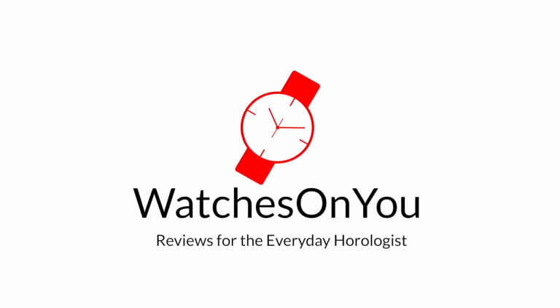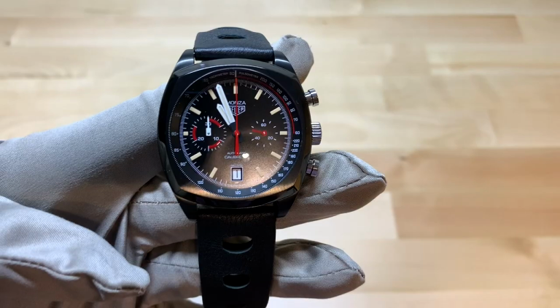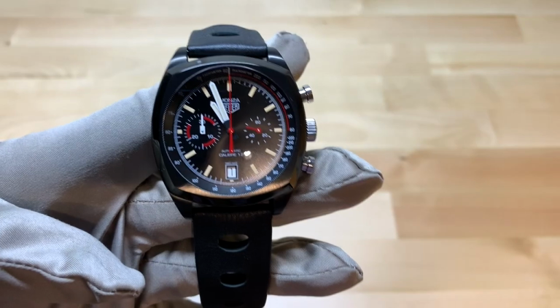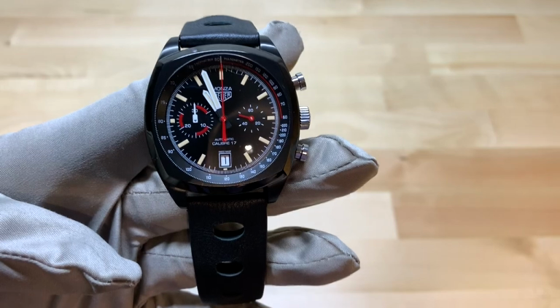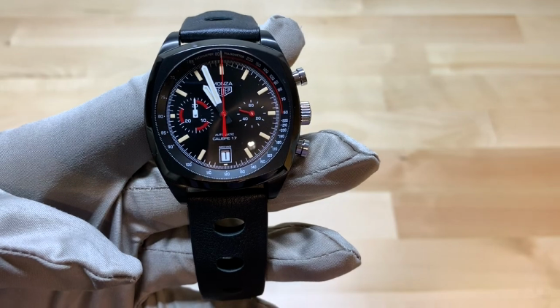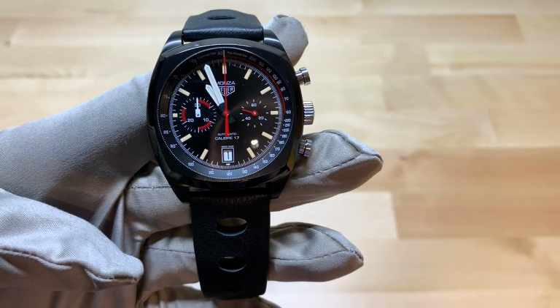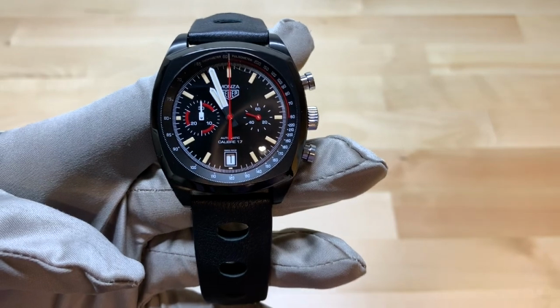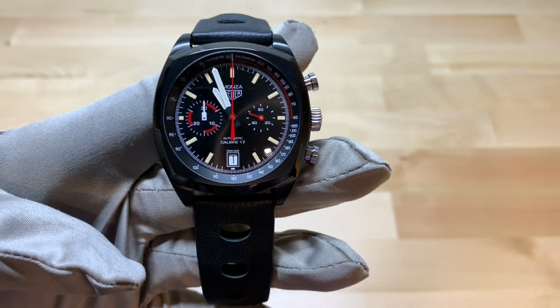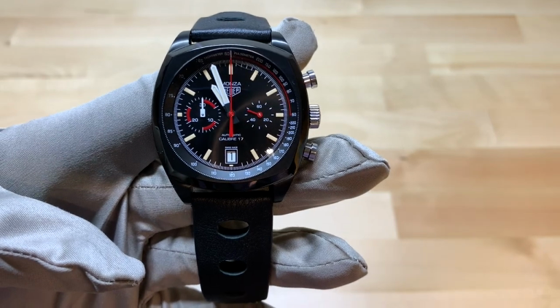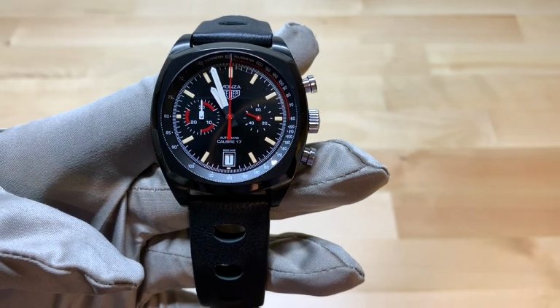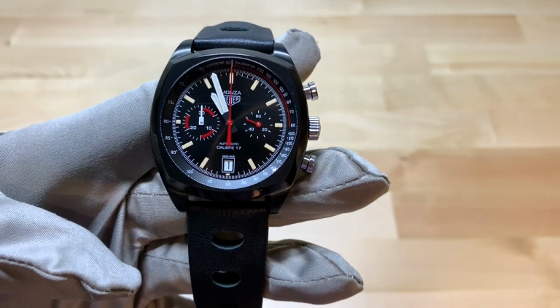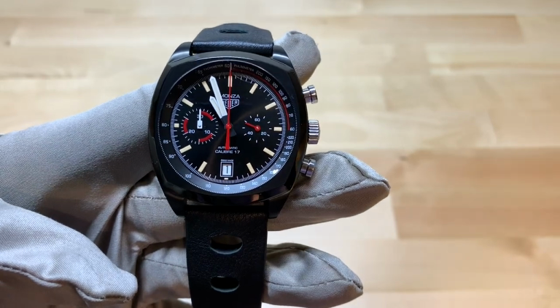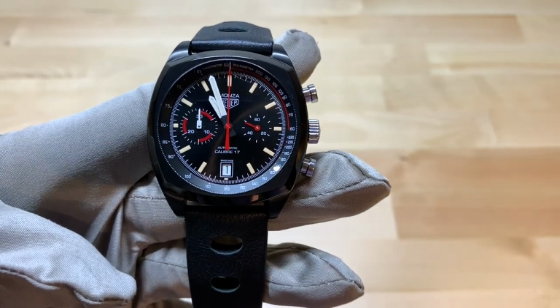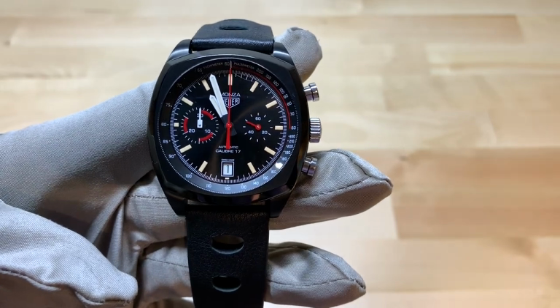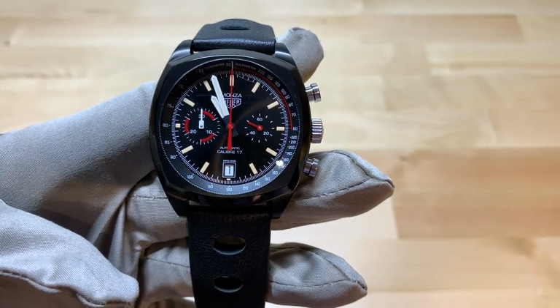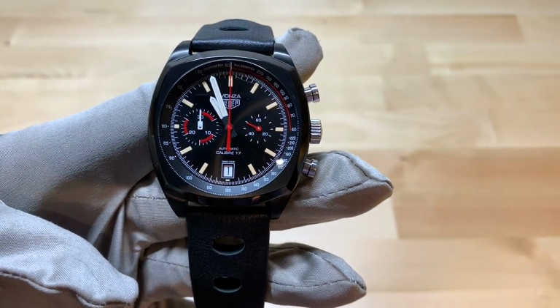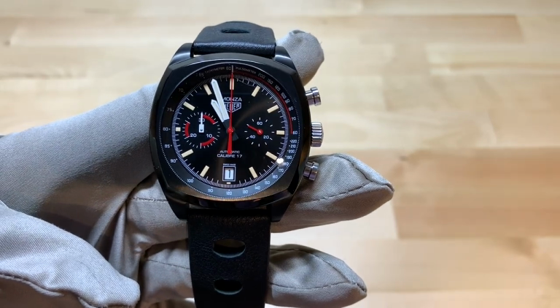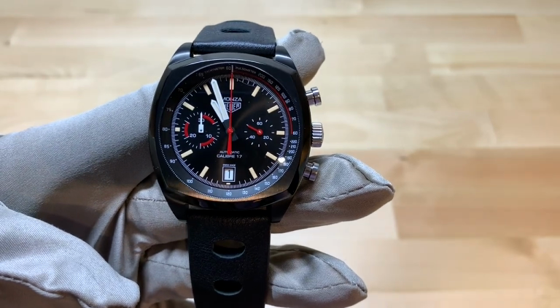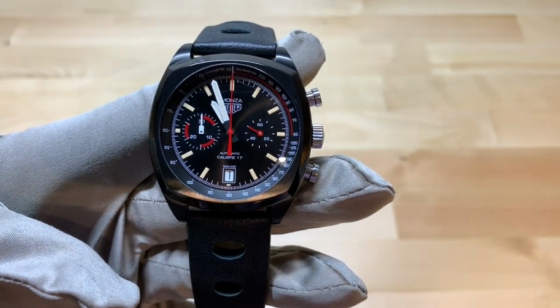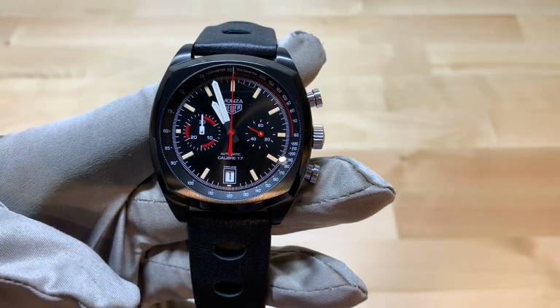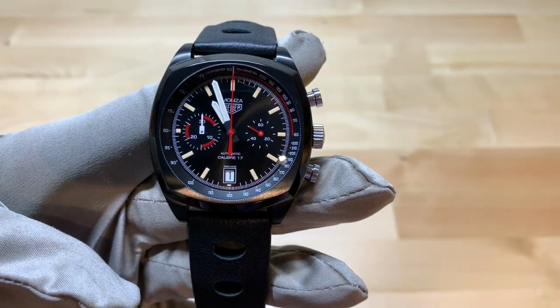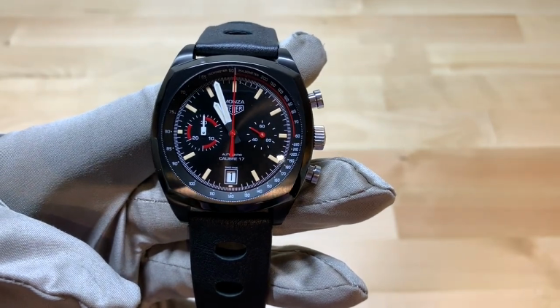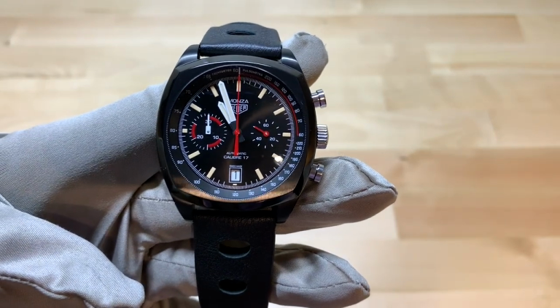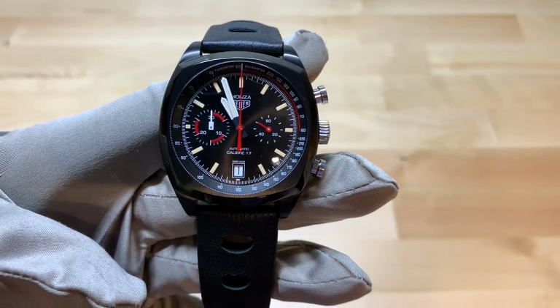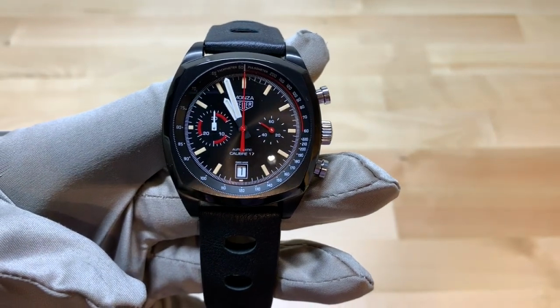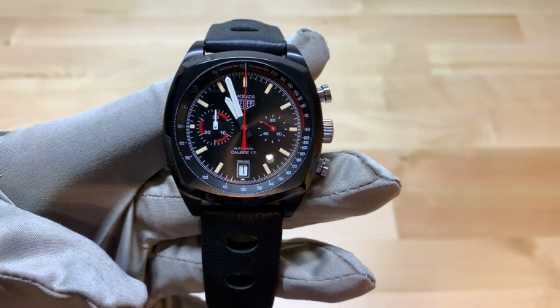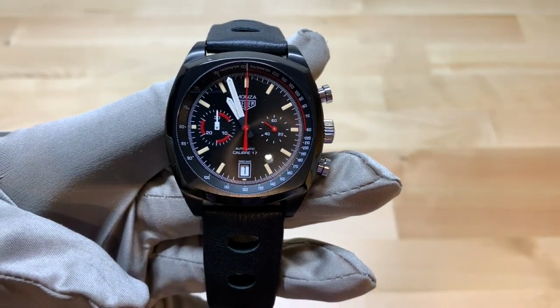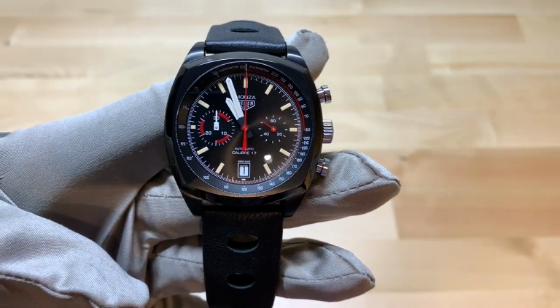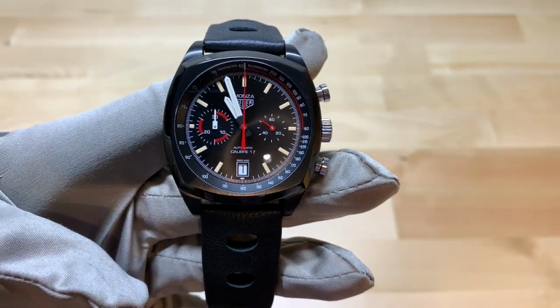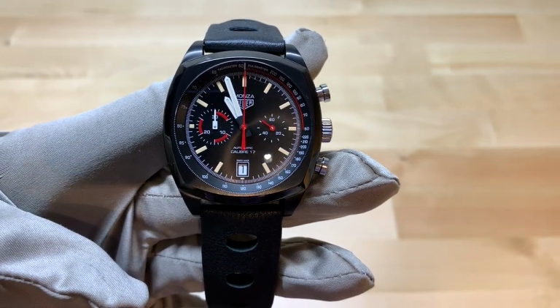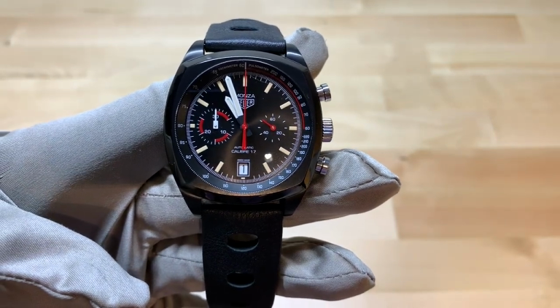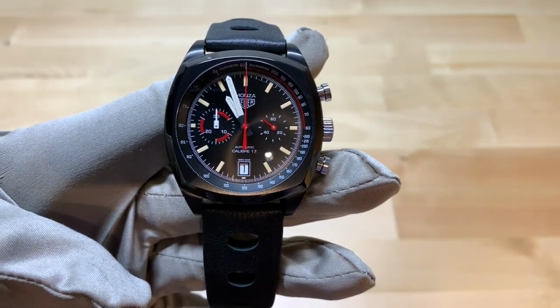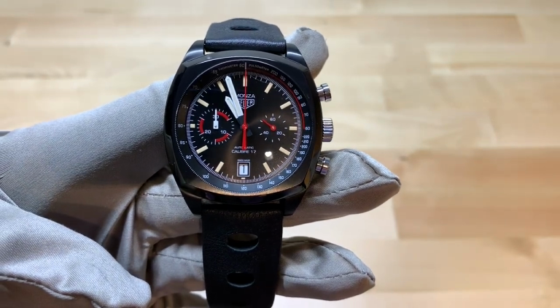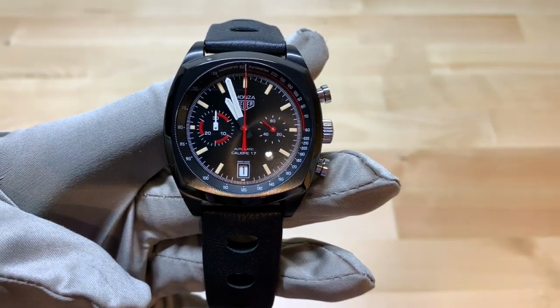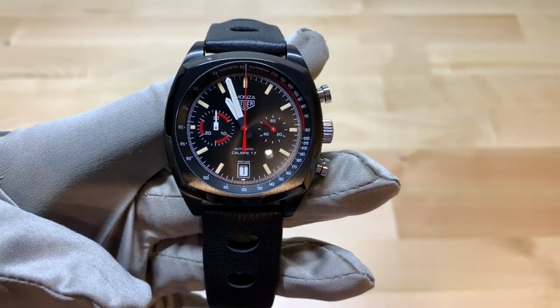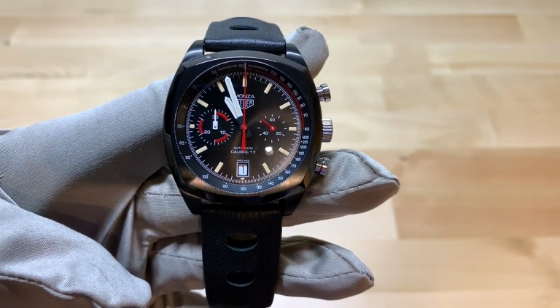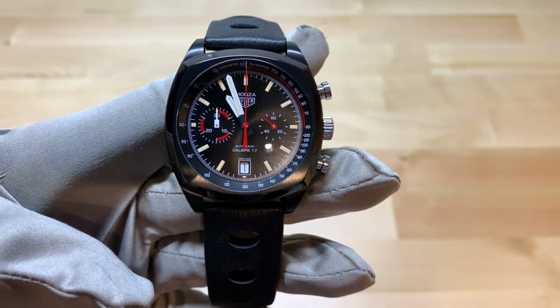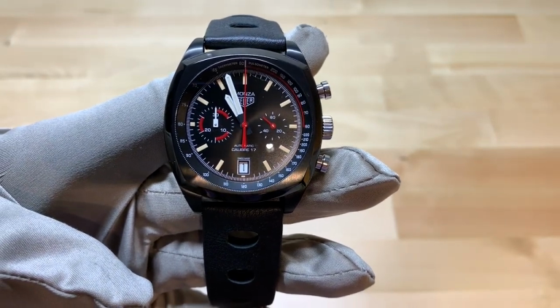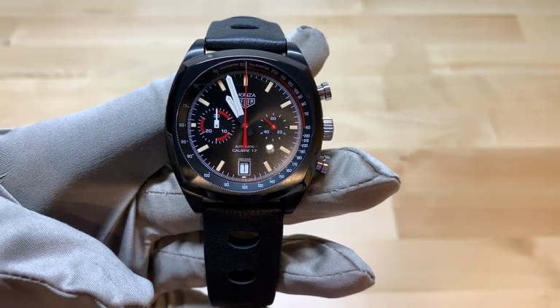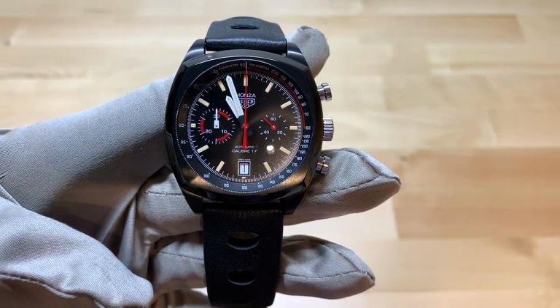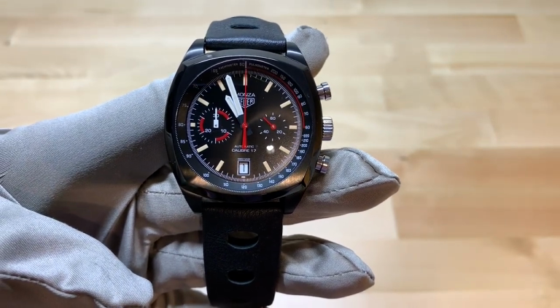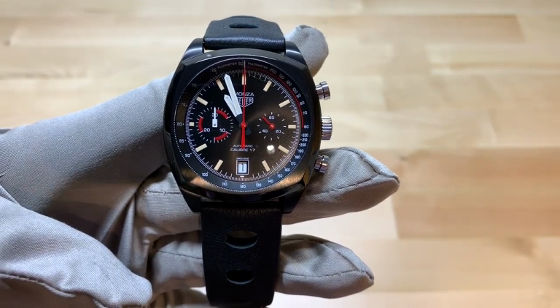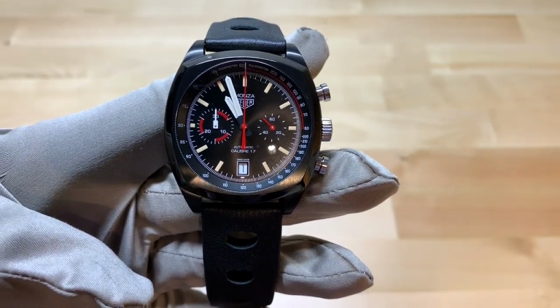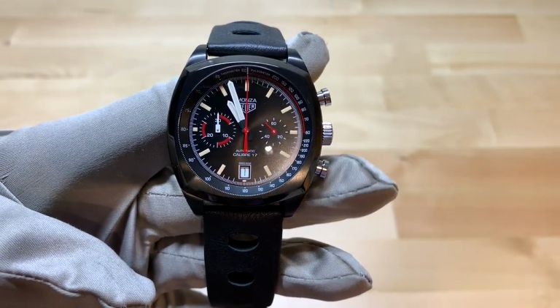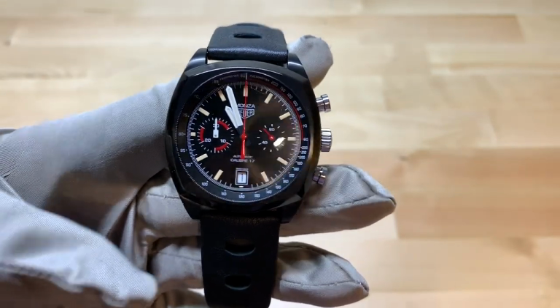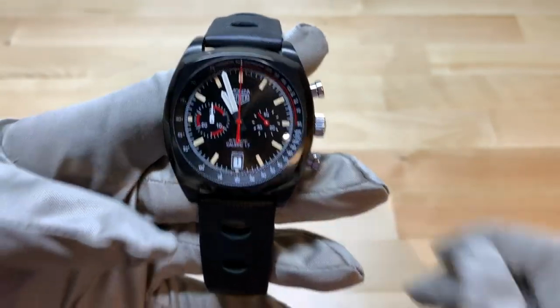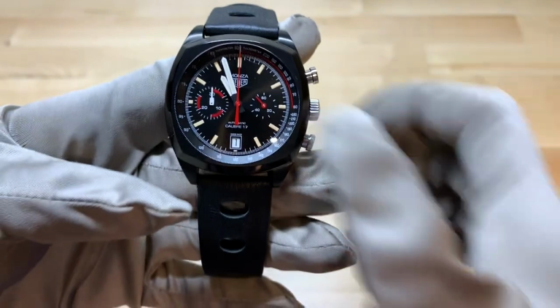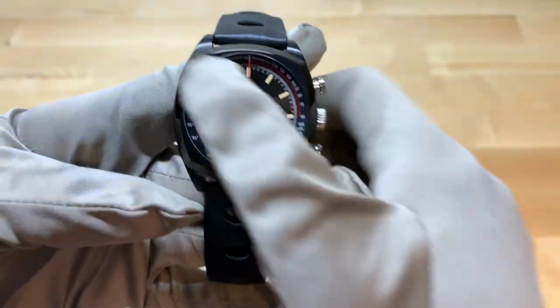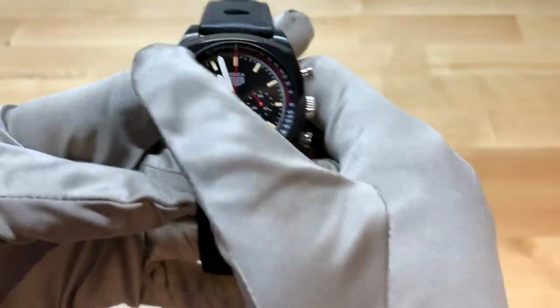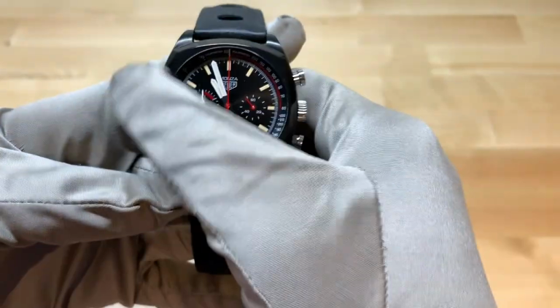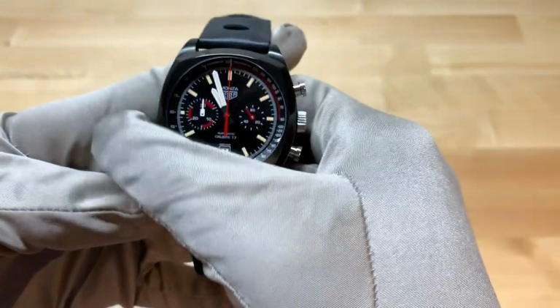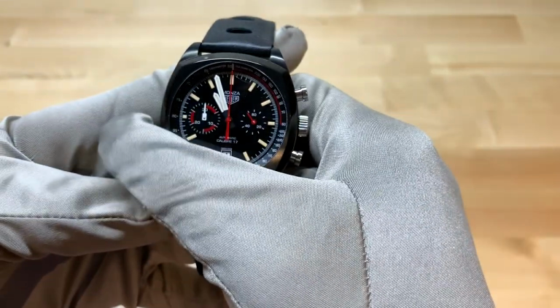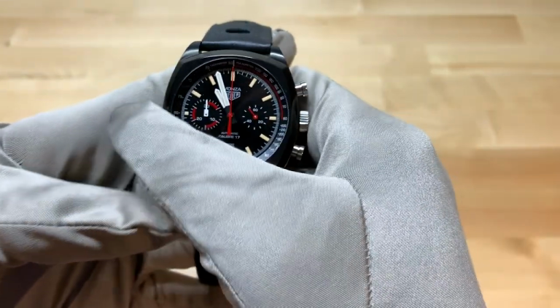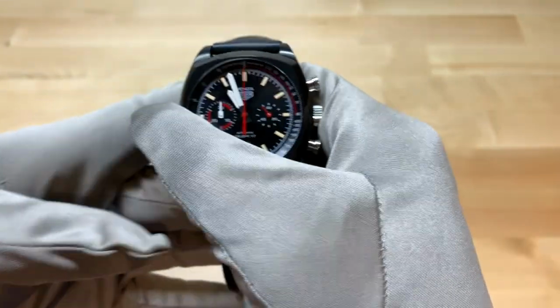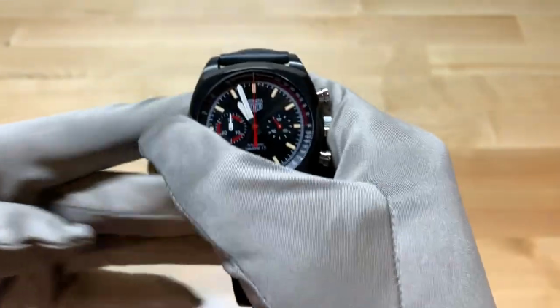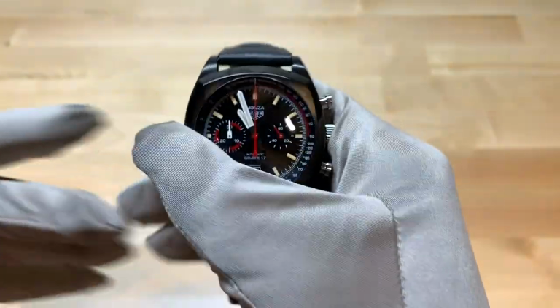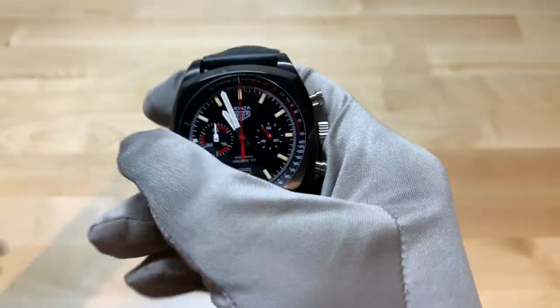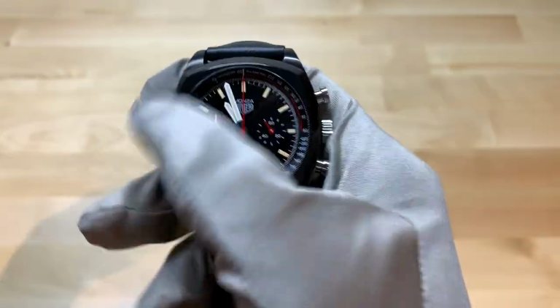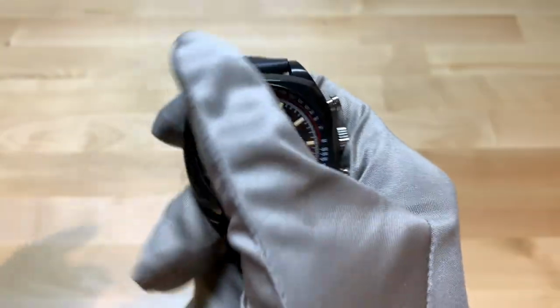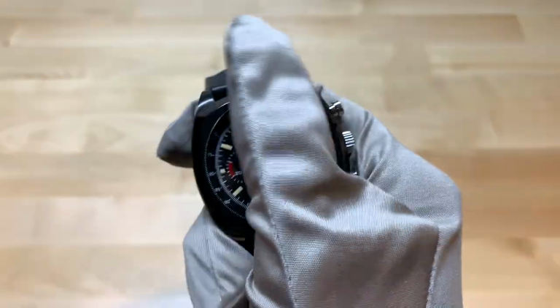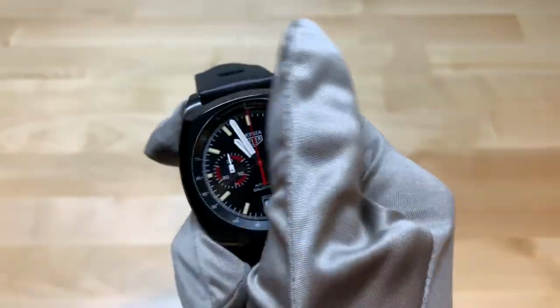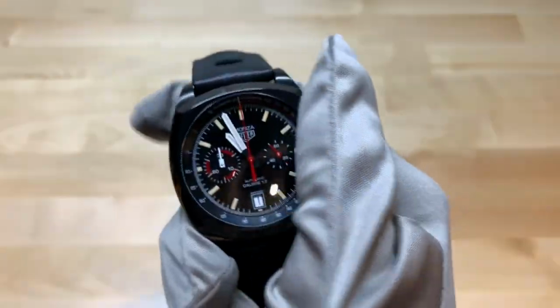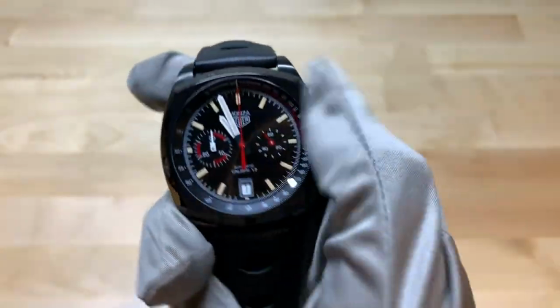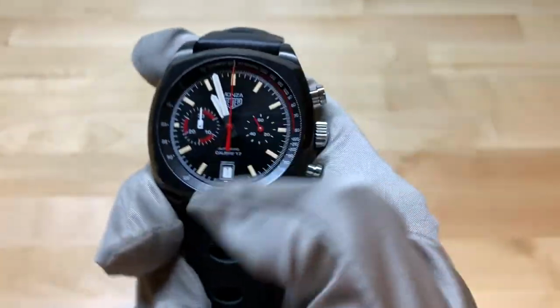Hi, this is Brandon from Watches on You. Today we're at JB Hudson Jewelers in Minneapolis, Minnesota, taking a look at the Tag Heuer Heuer Heritage Caliber 17.